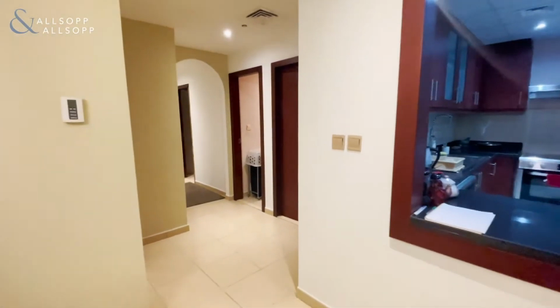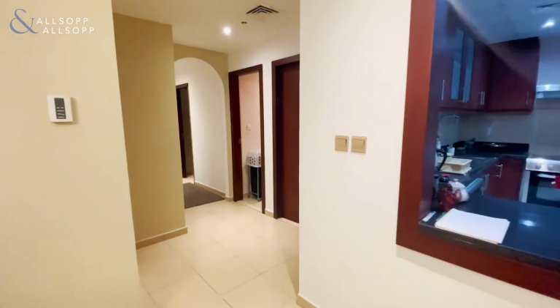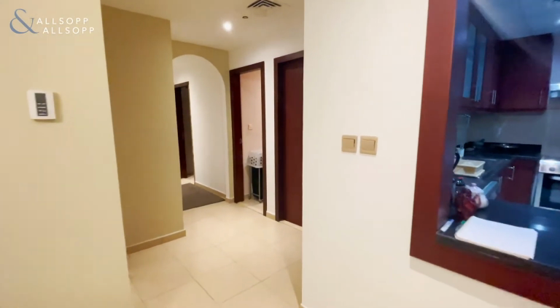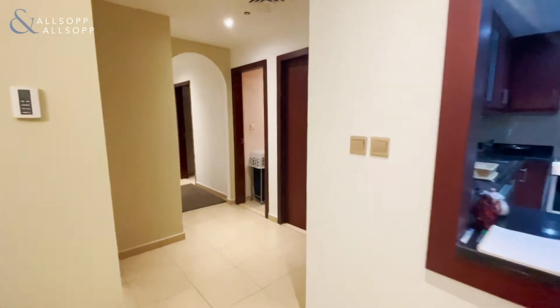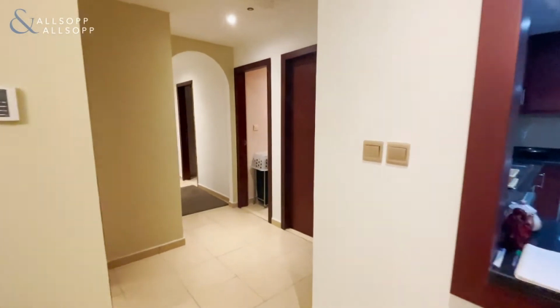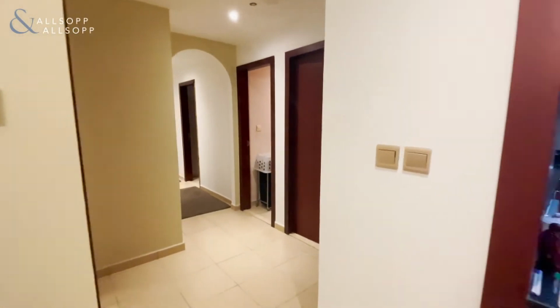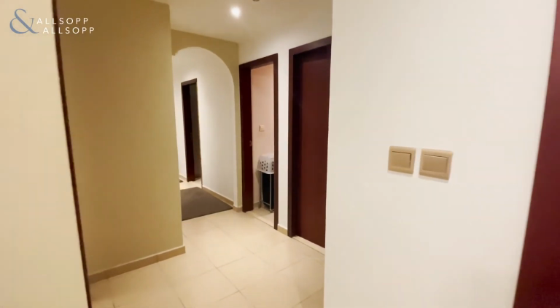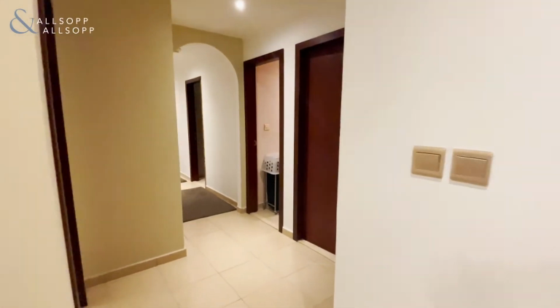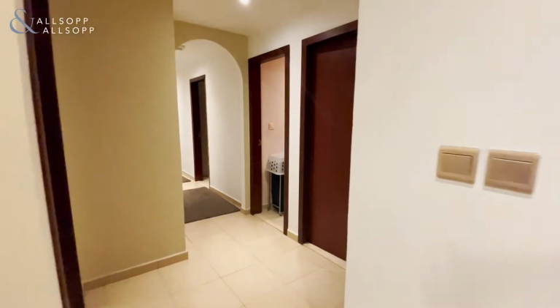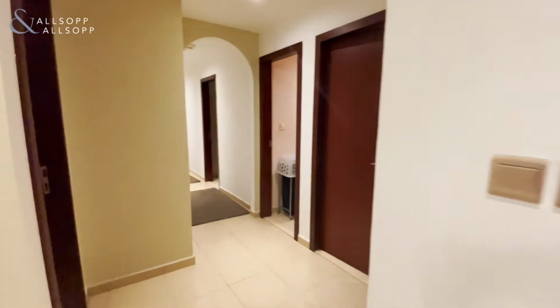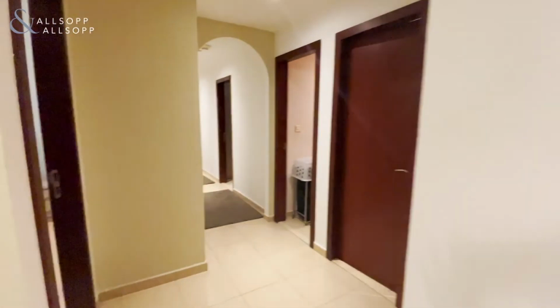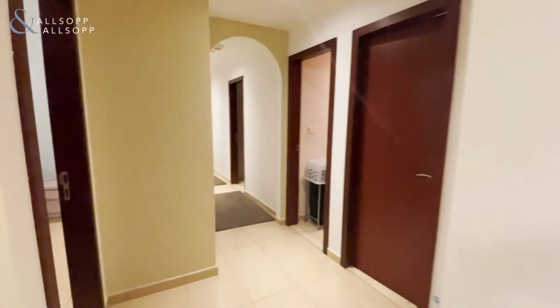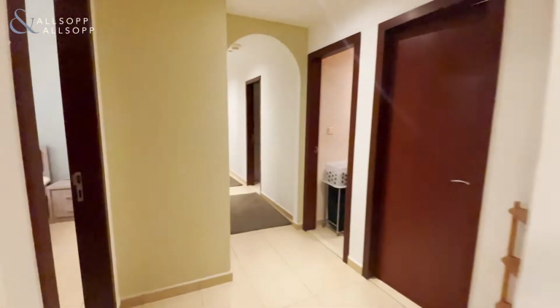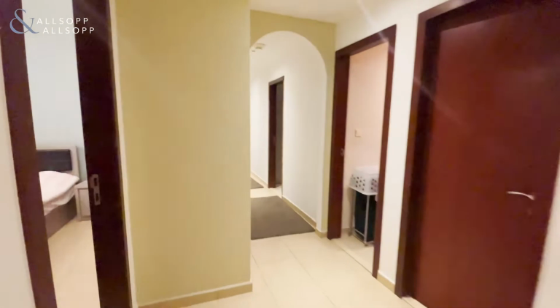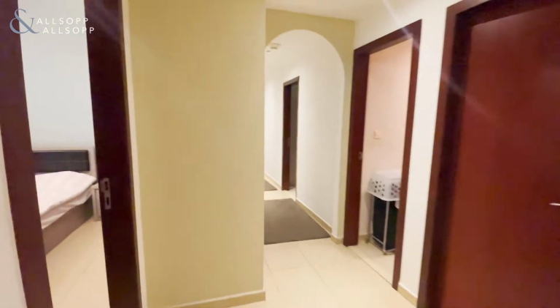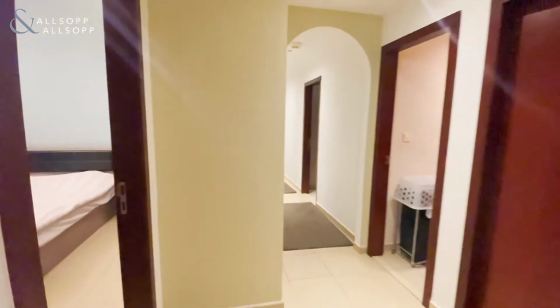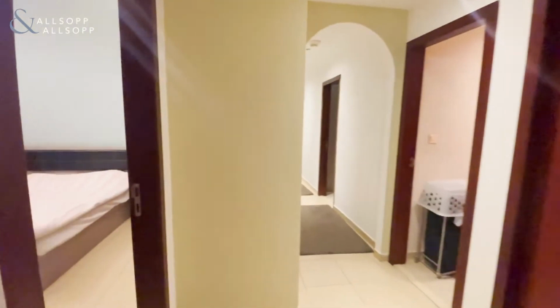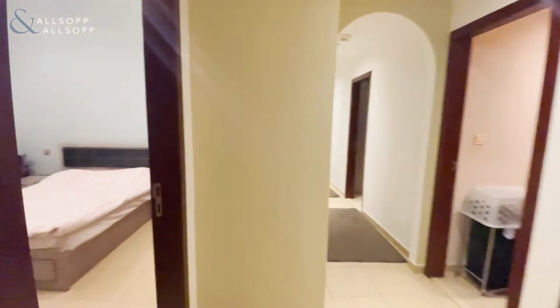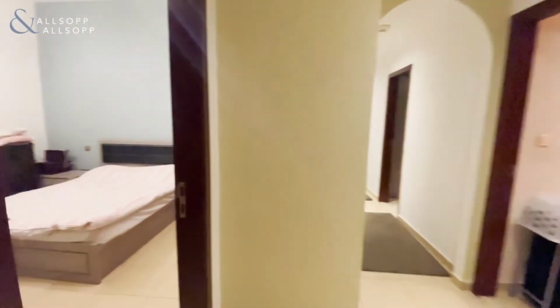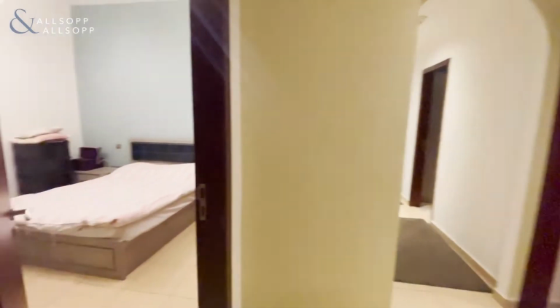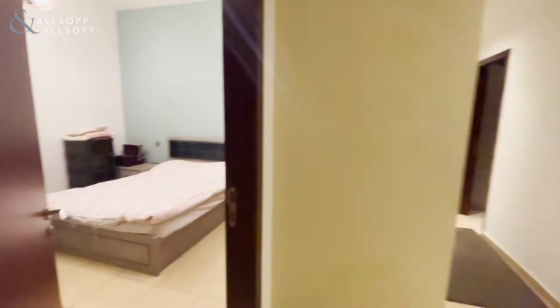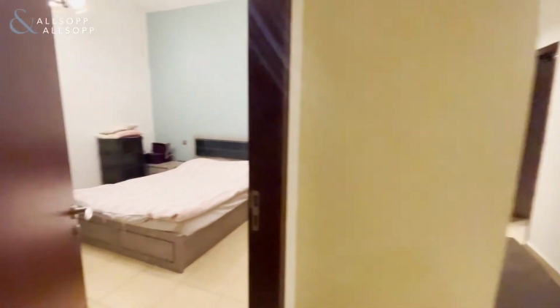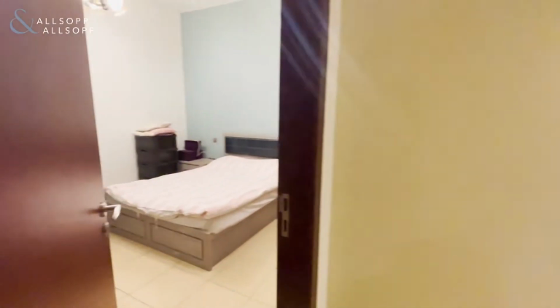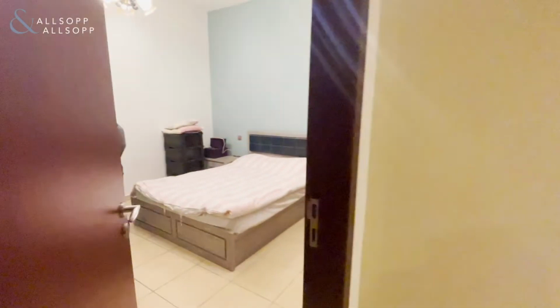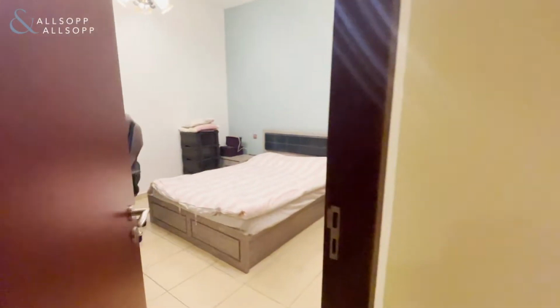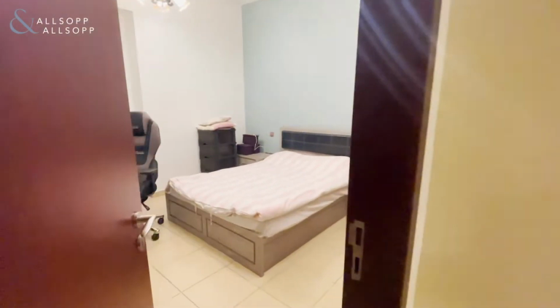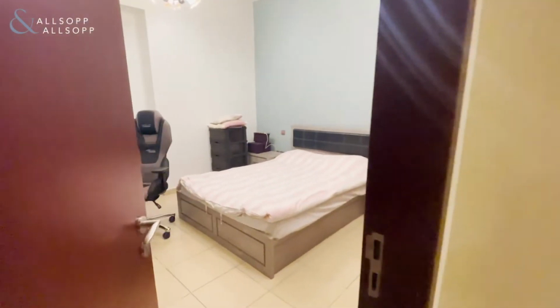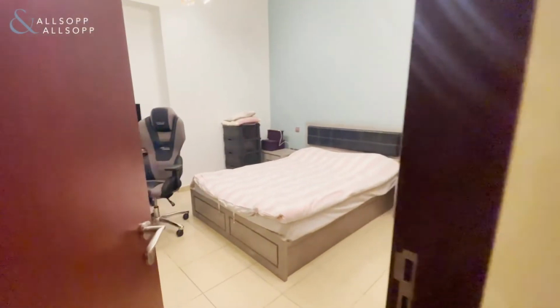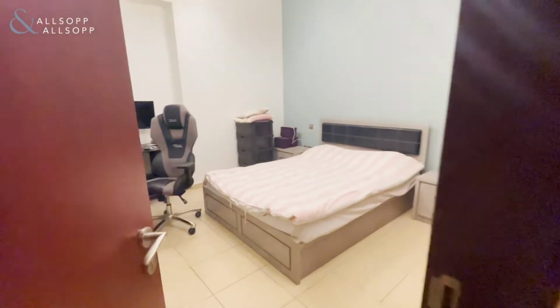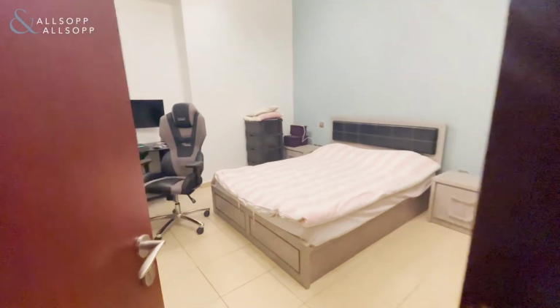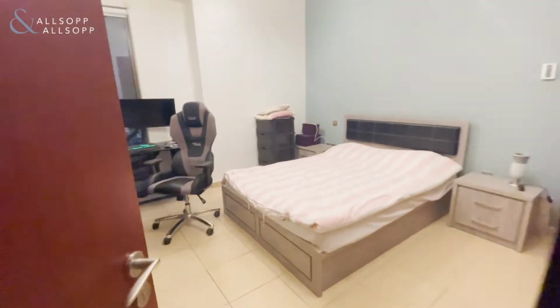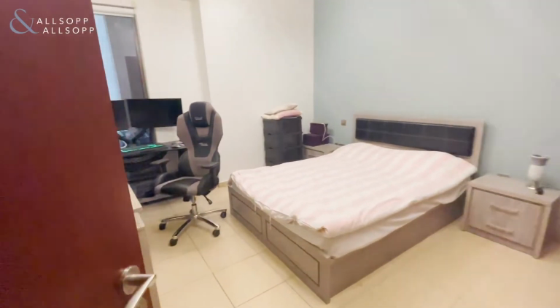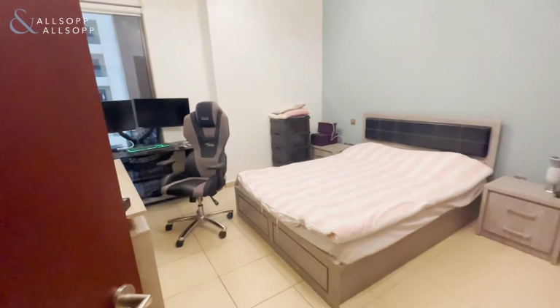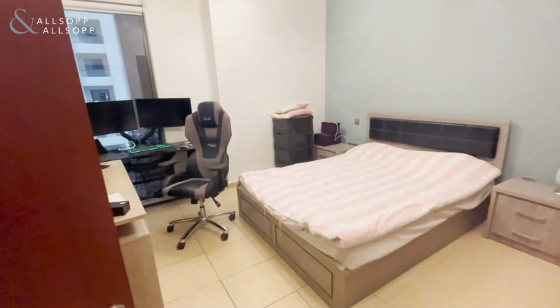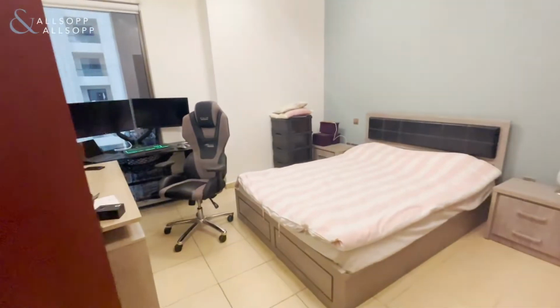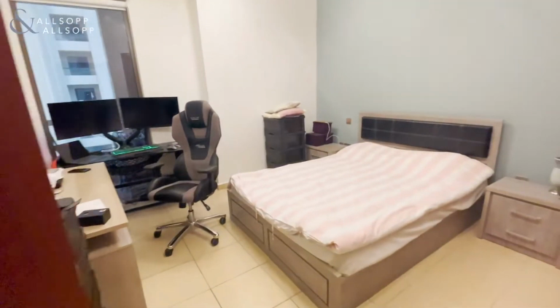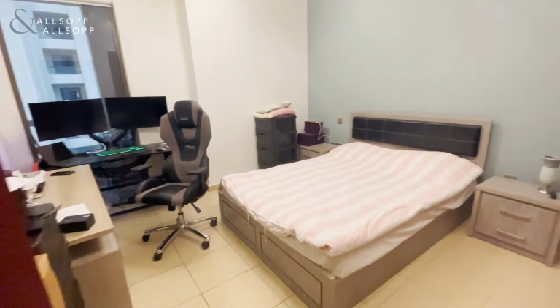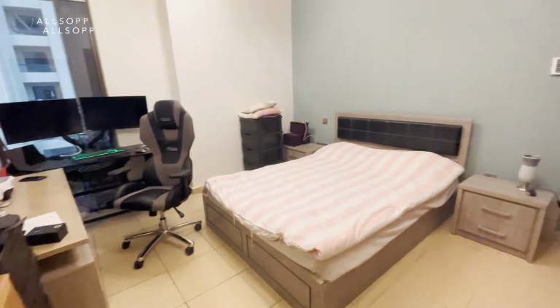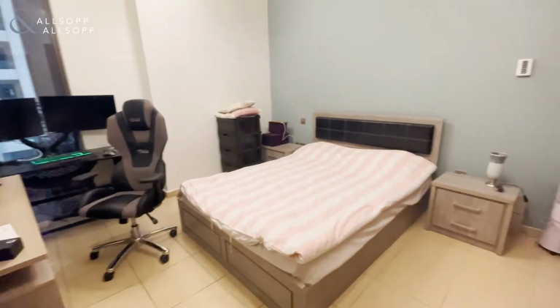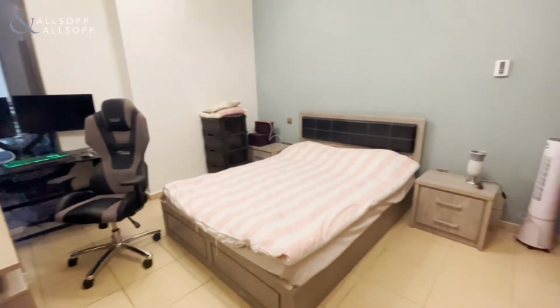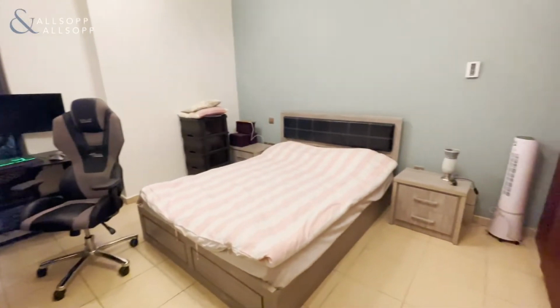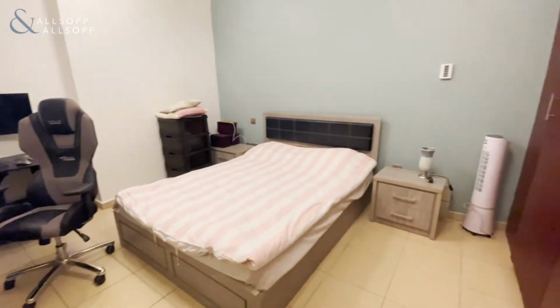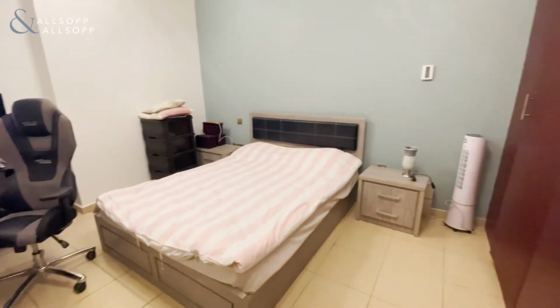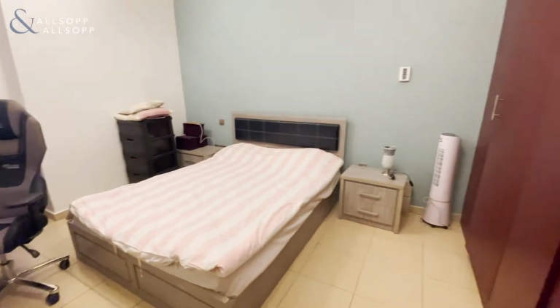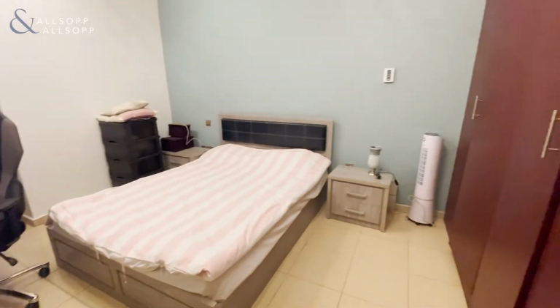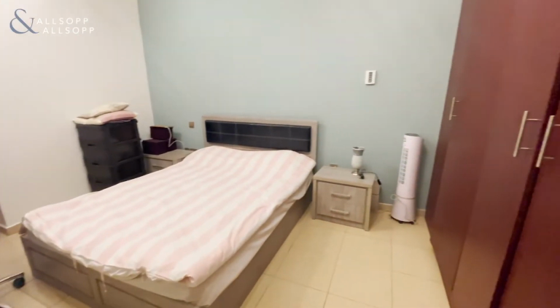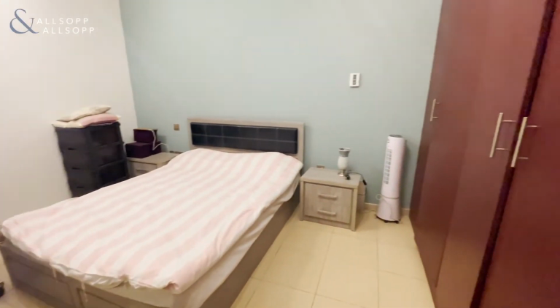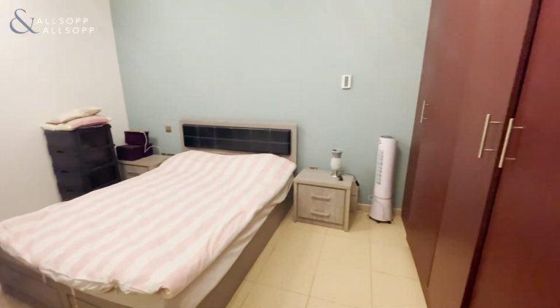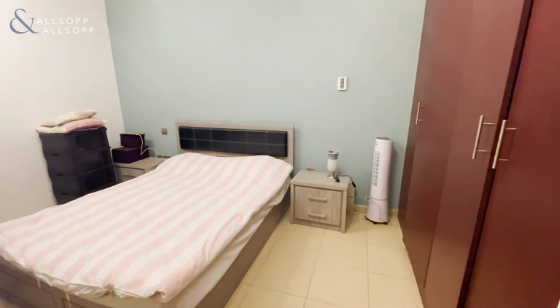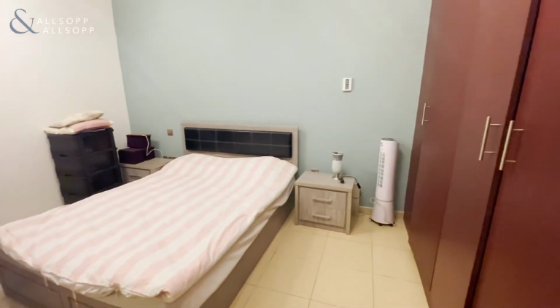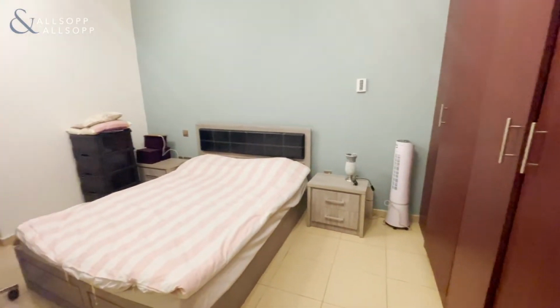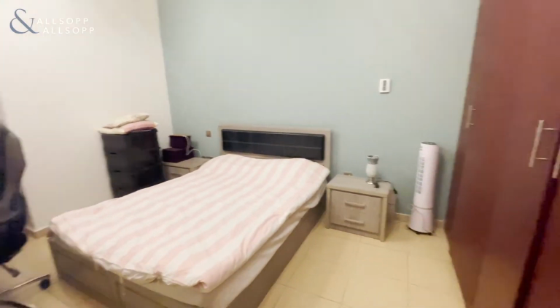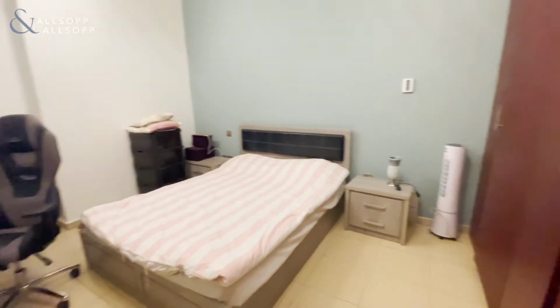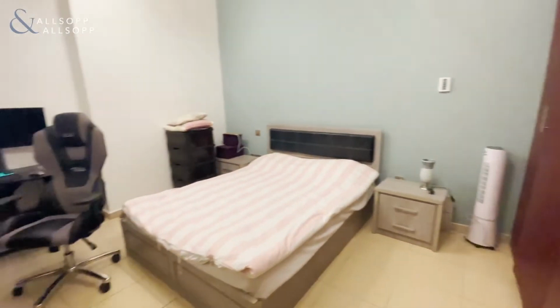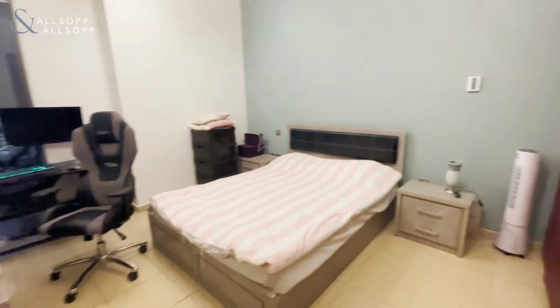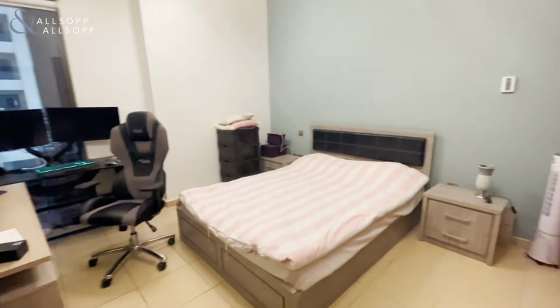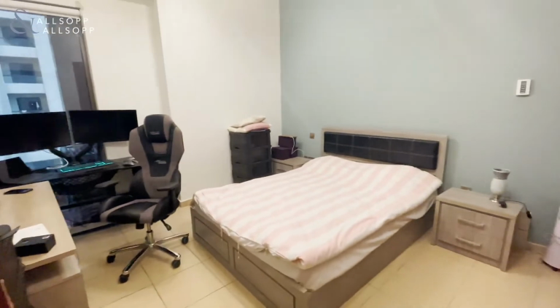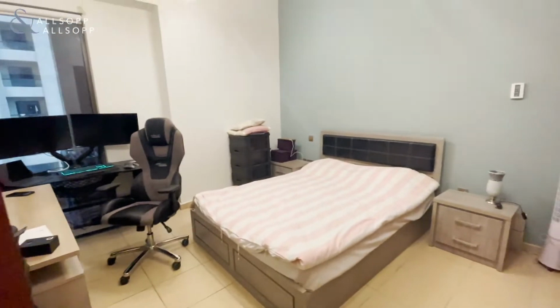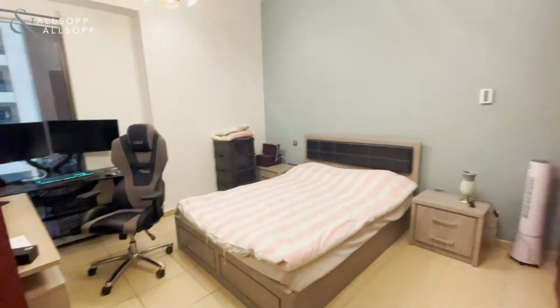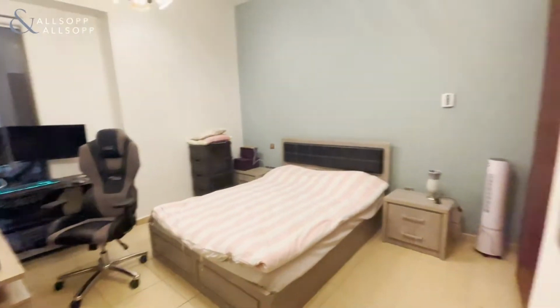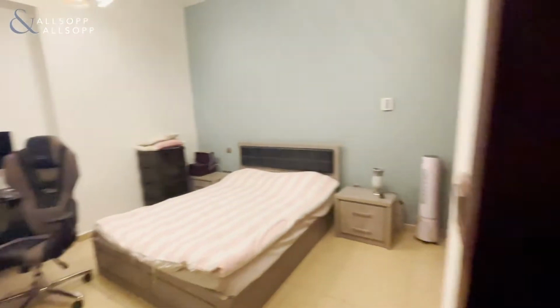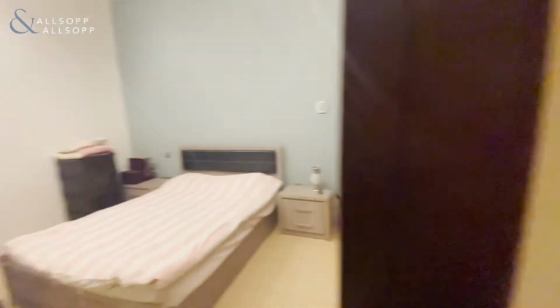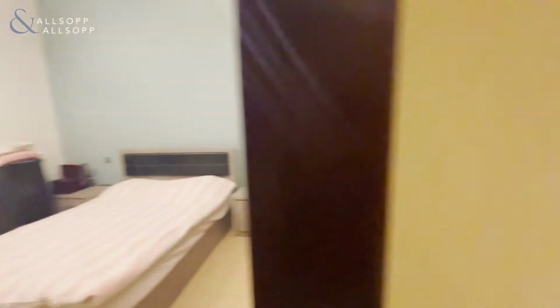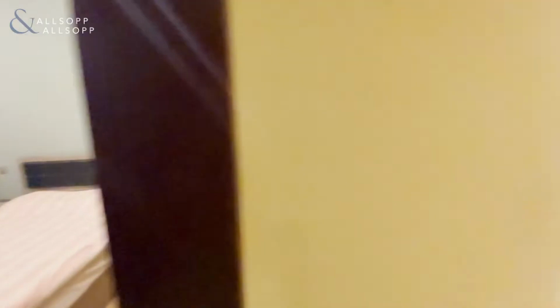Coming through here to the left-hand side, you've got the first bedroom with built-in wardrobes and also a really good size.